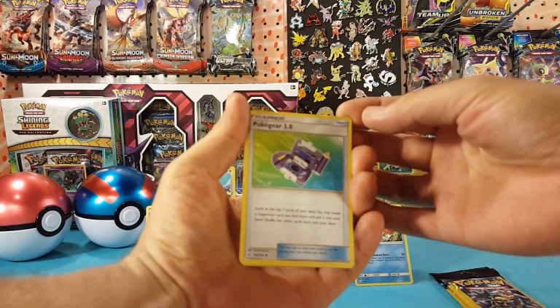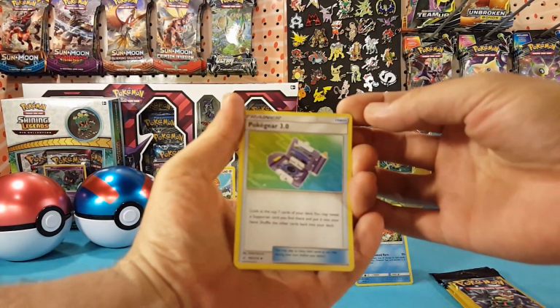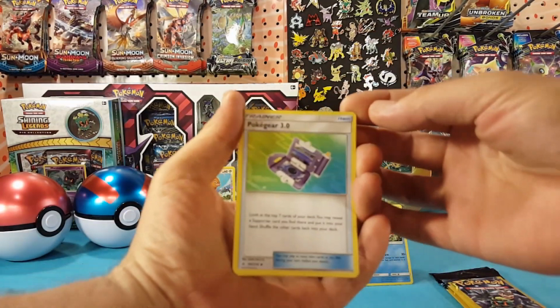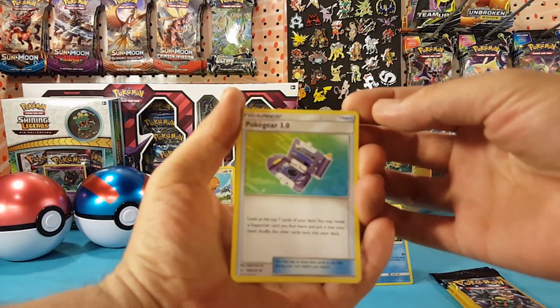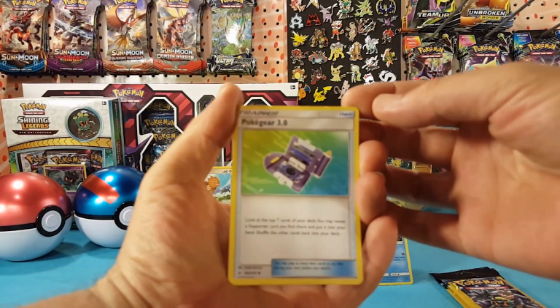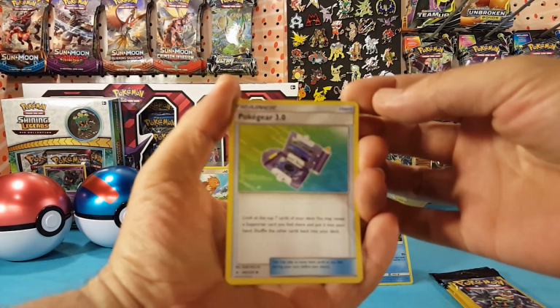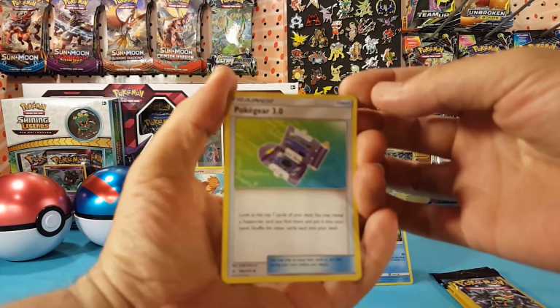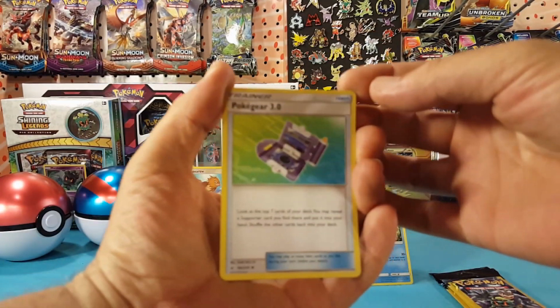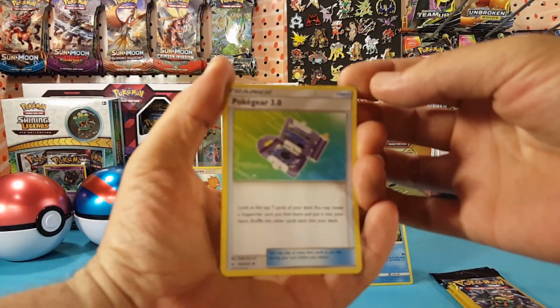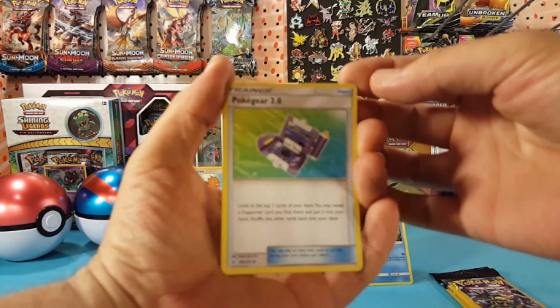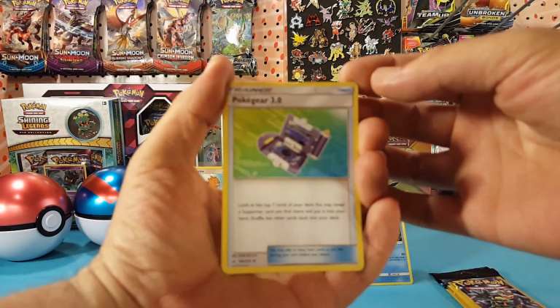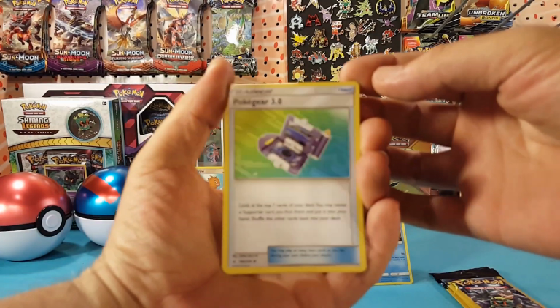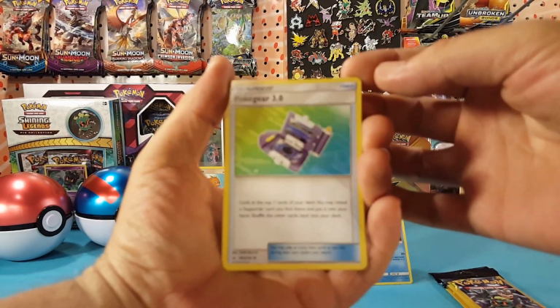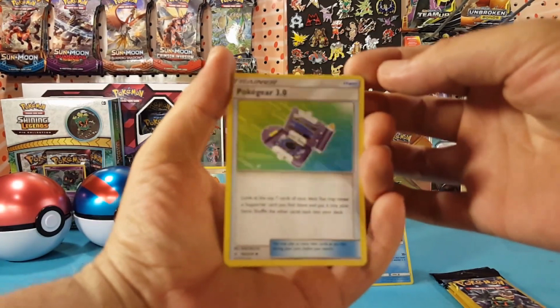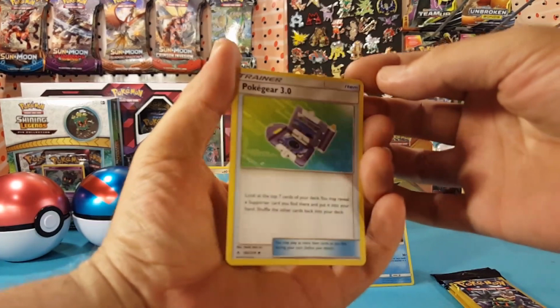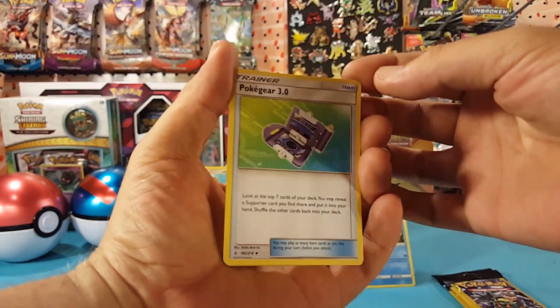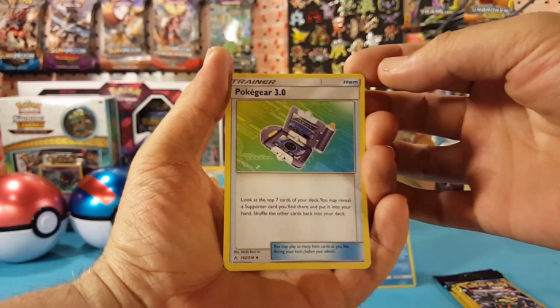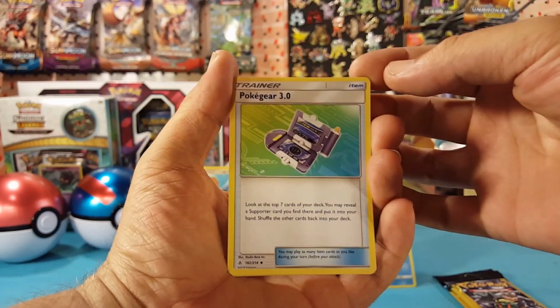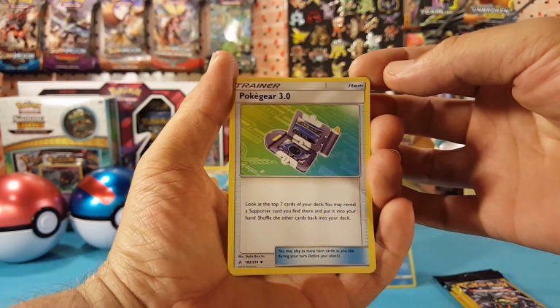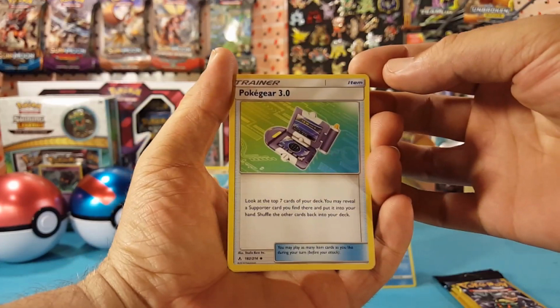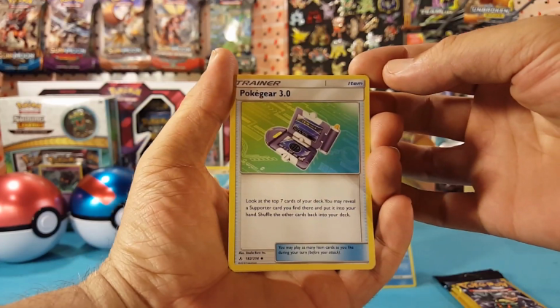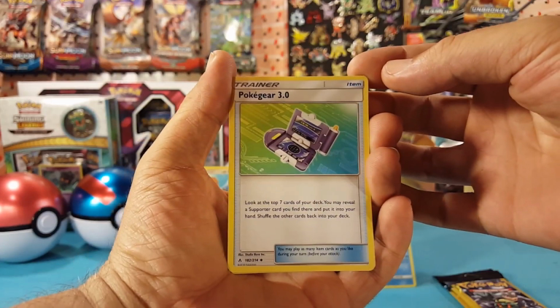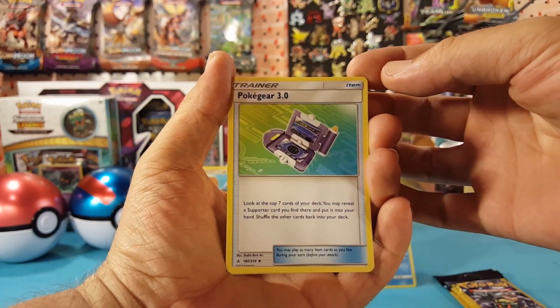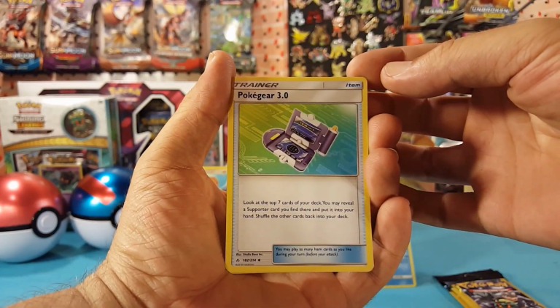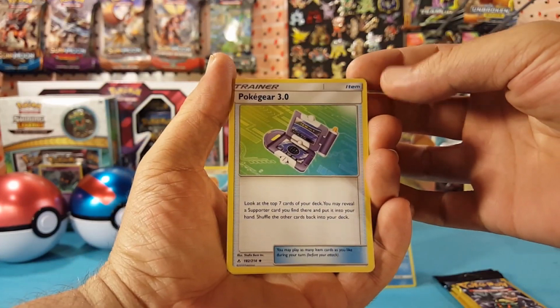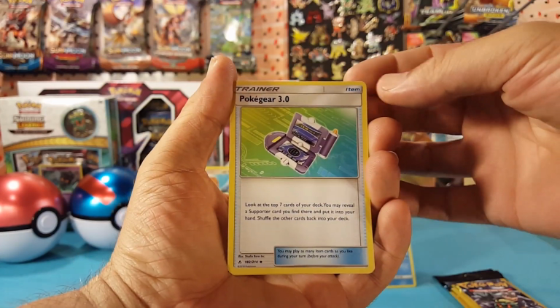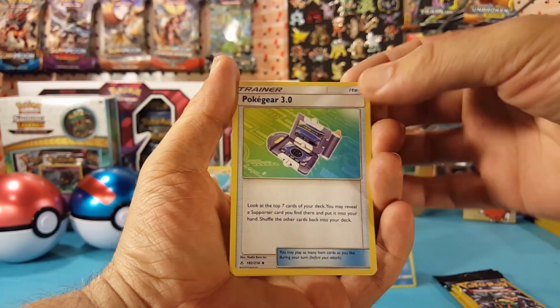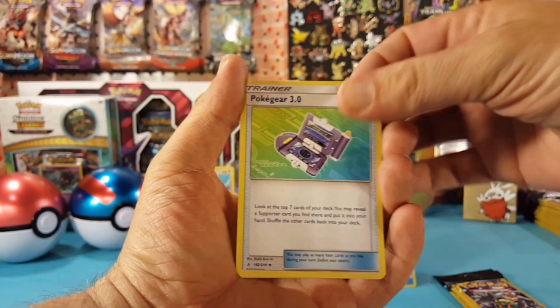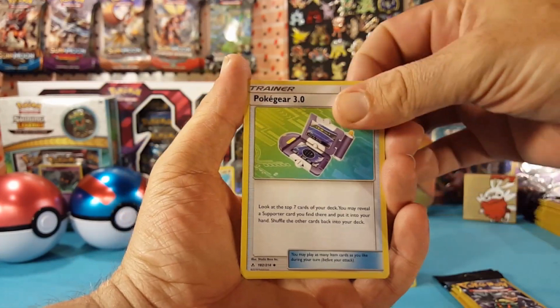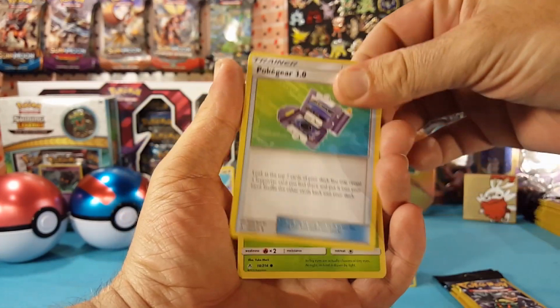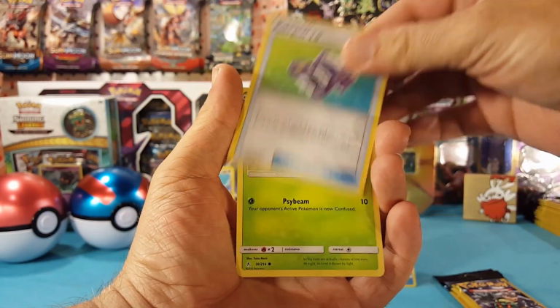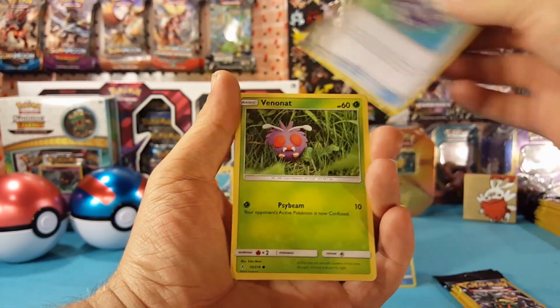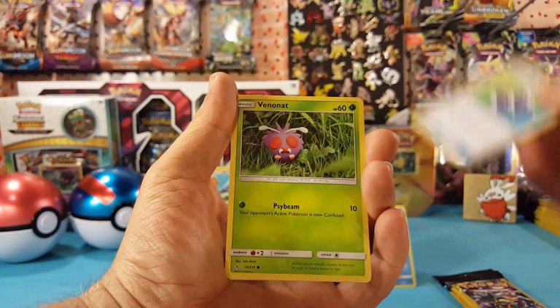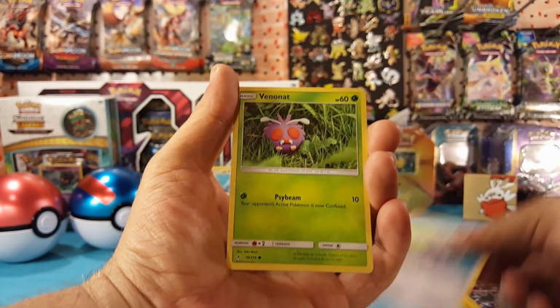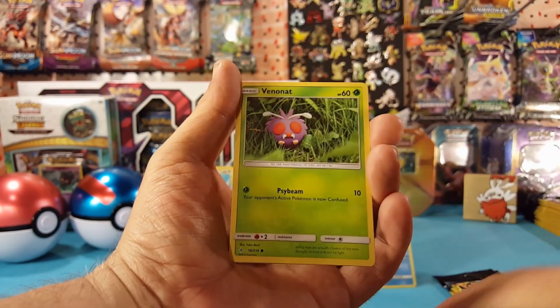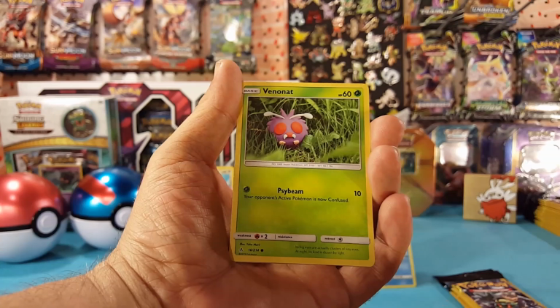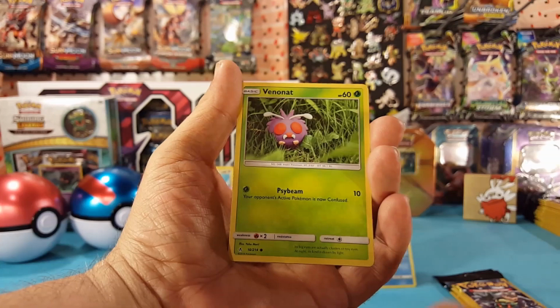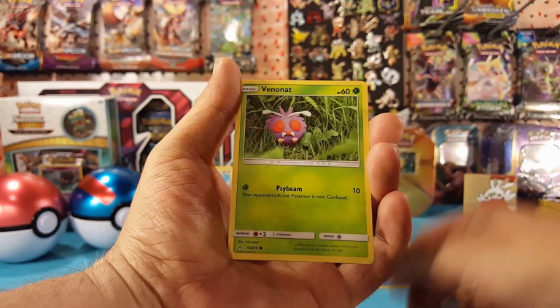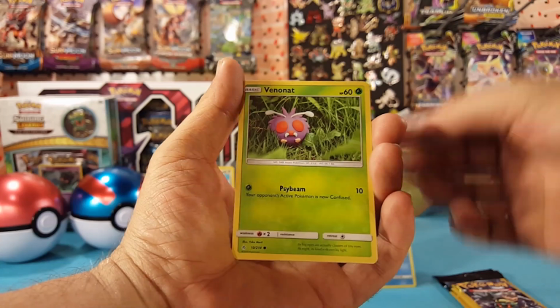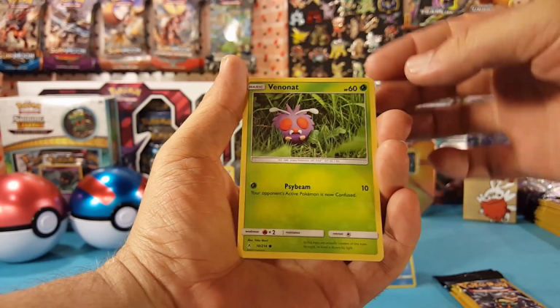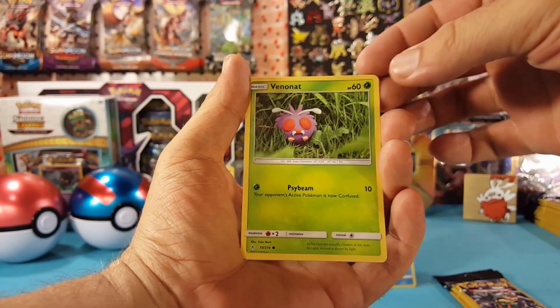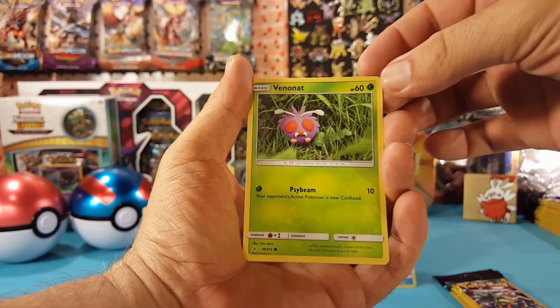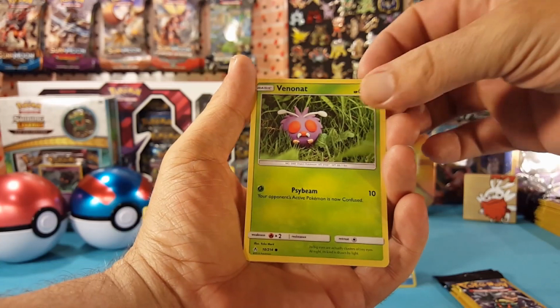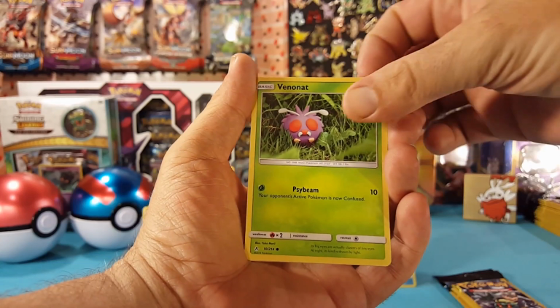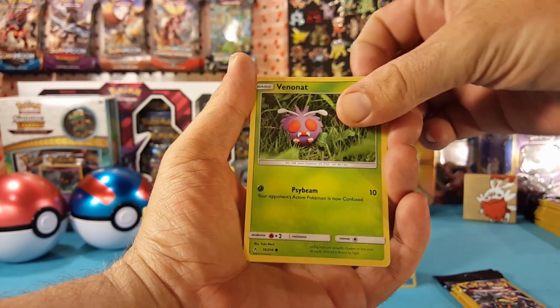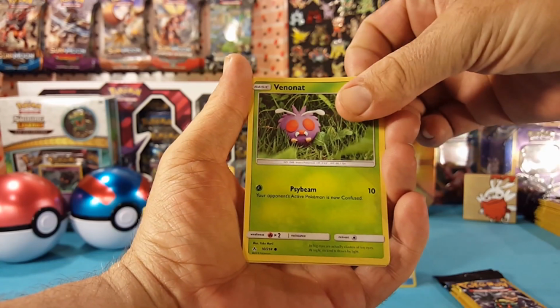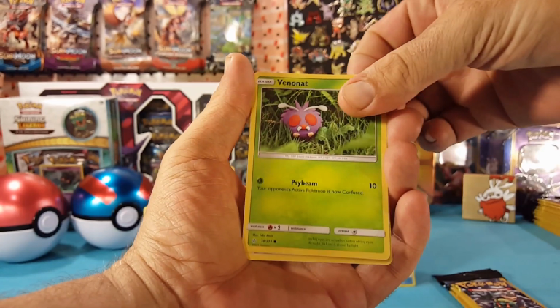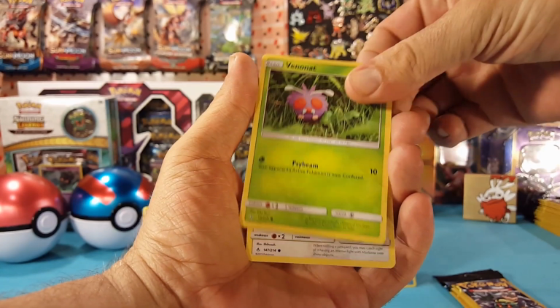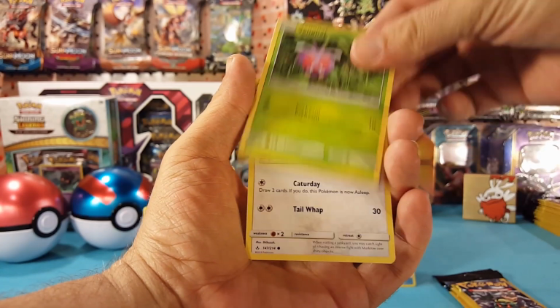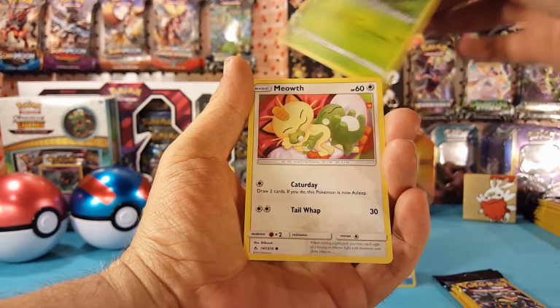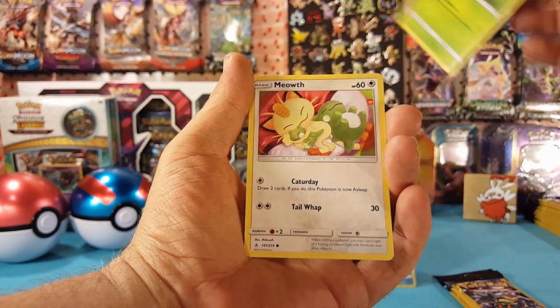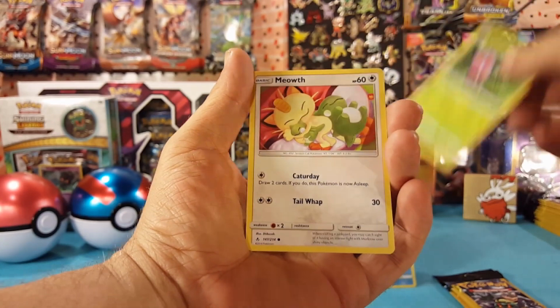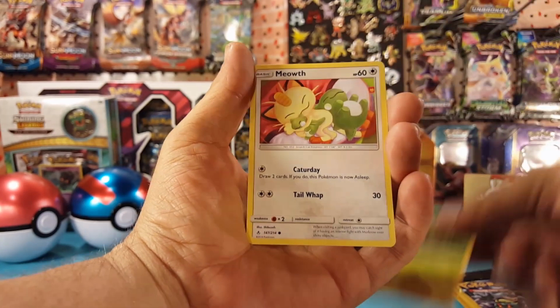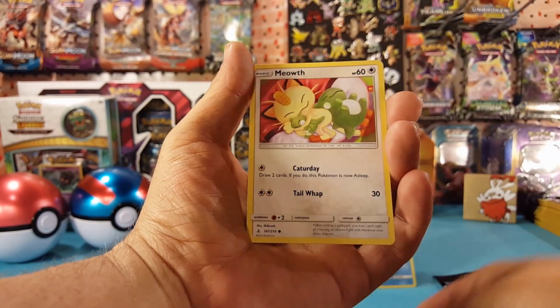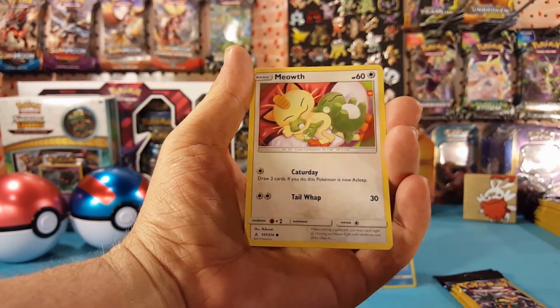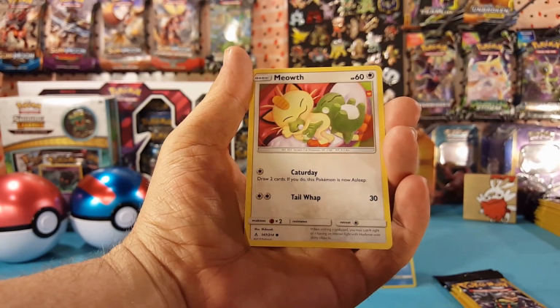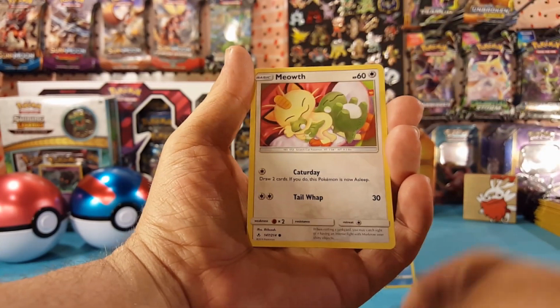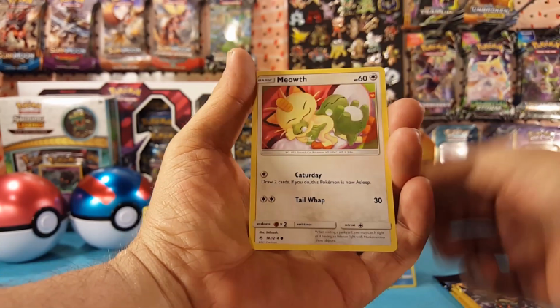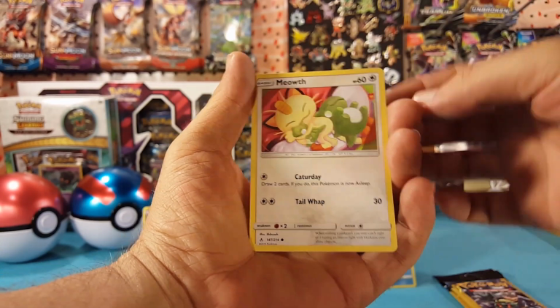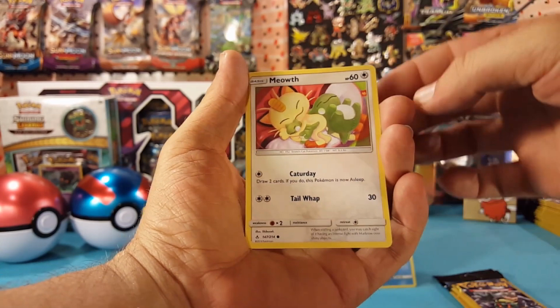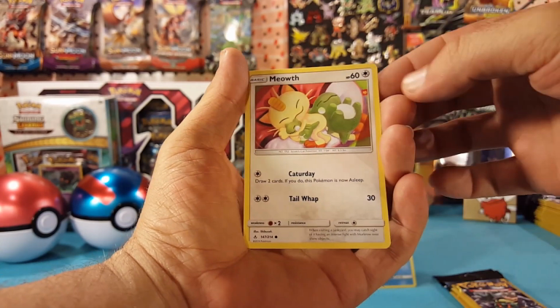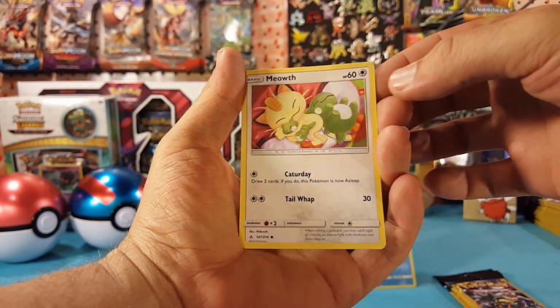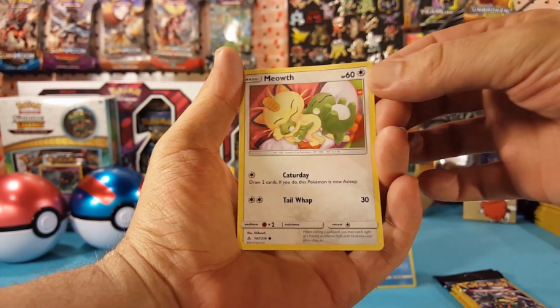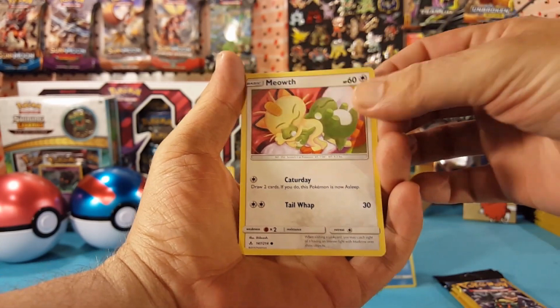Next pack: we have Pokegear 3.0, Venonat, and a Meowth. Down to the last four packs — let's see if we can get something better than a reverse.